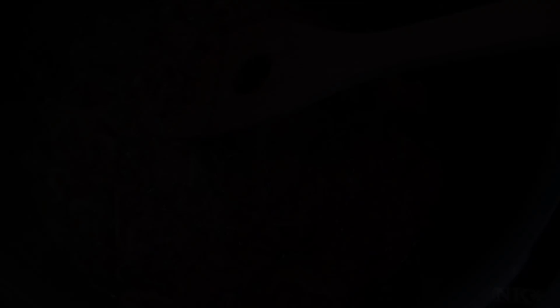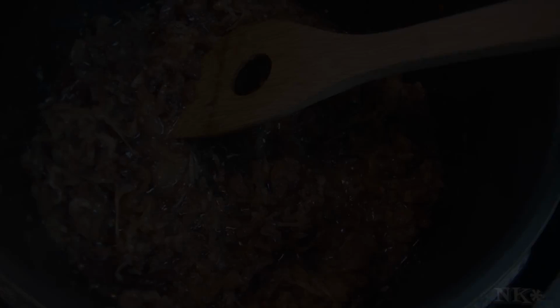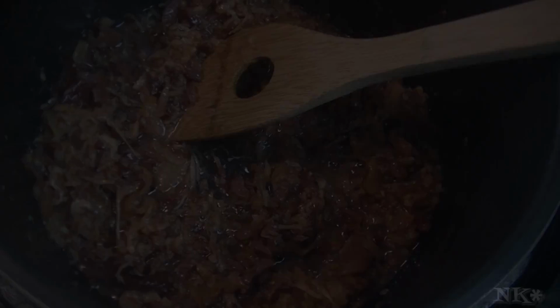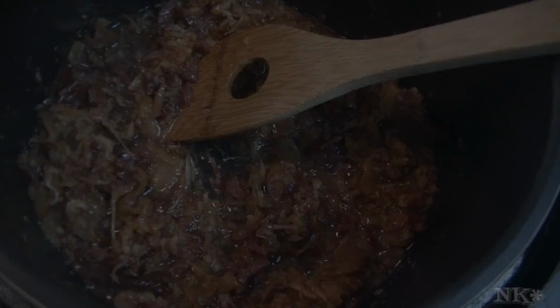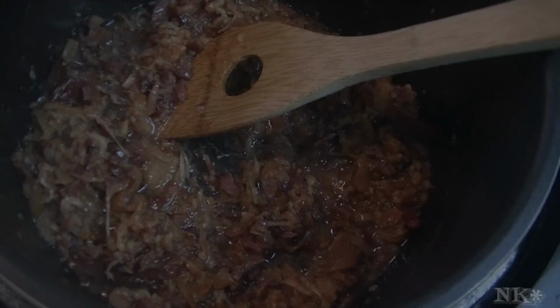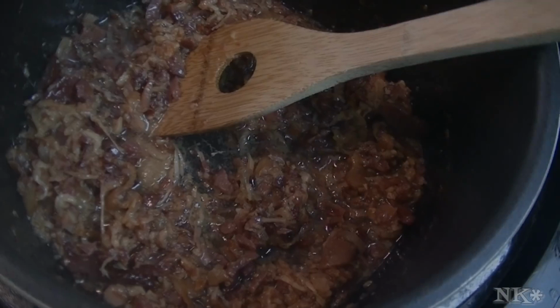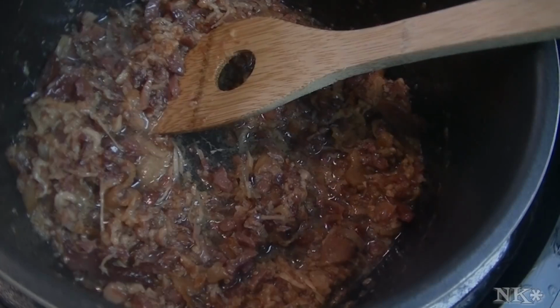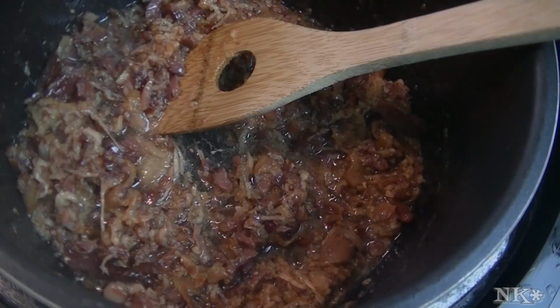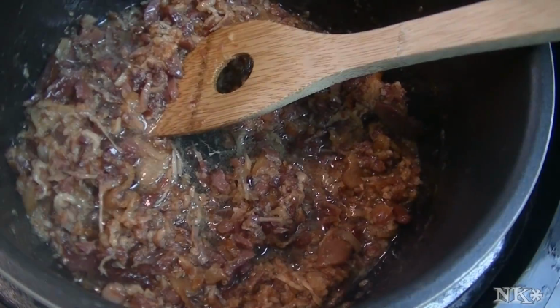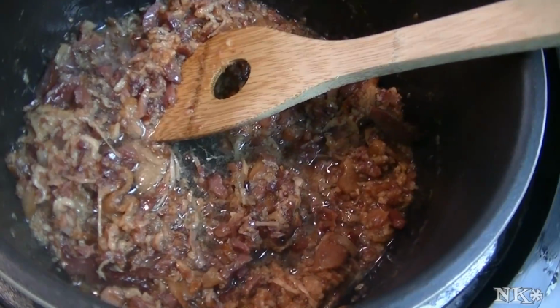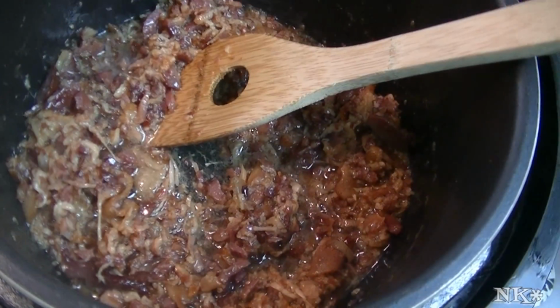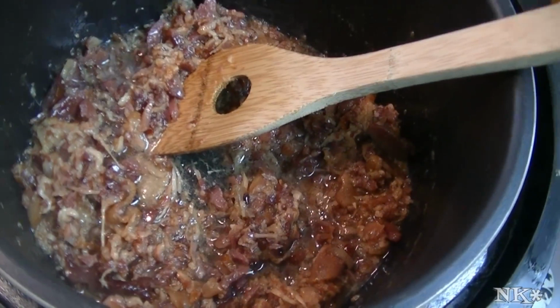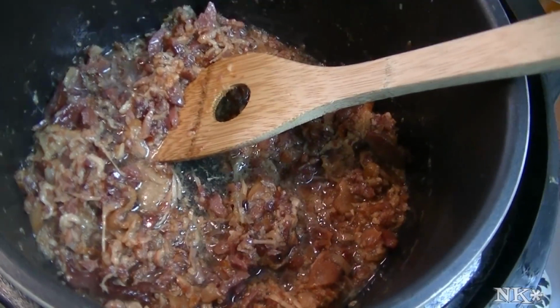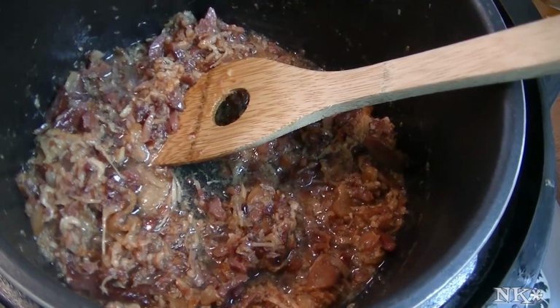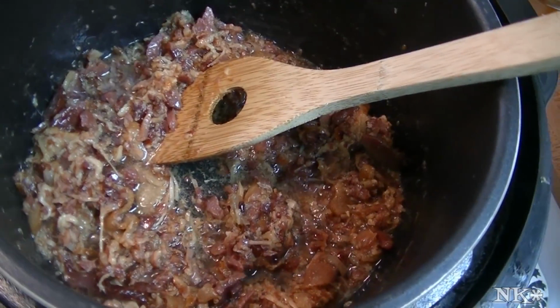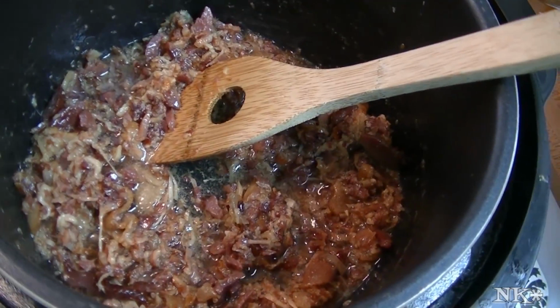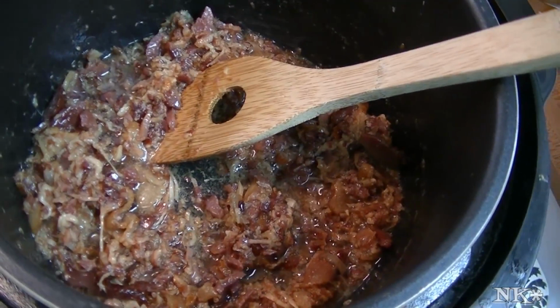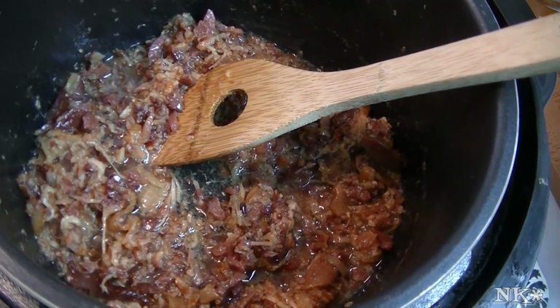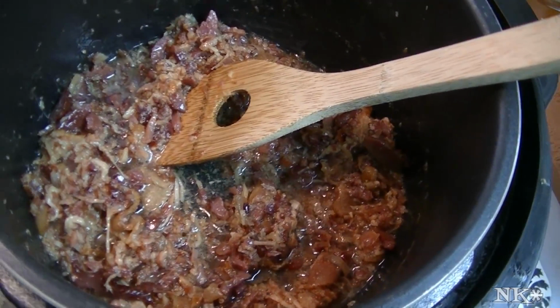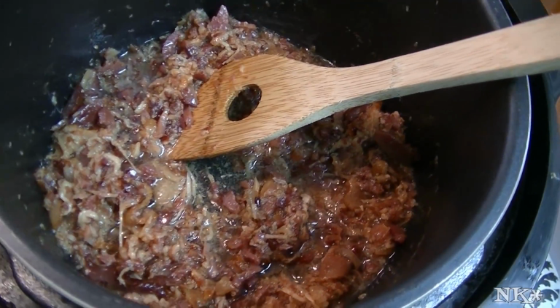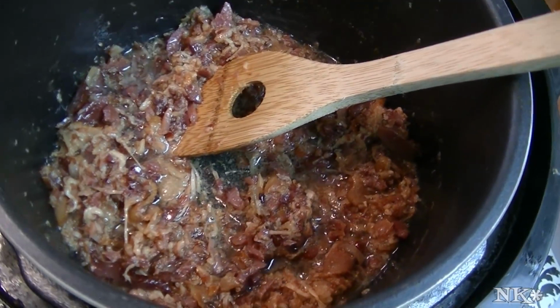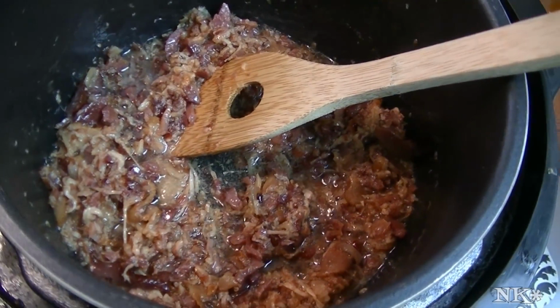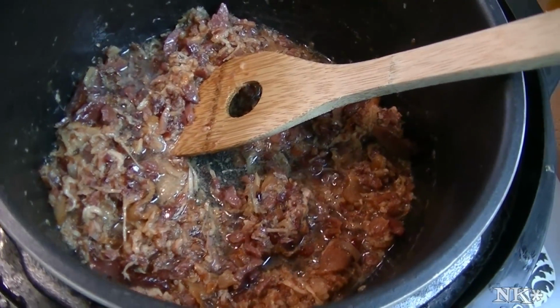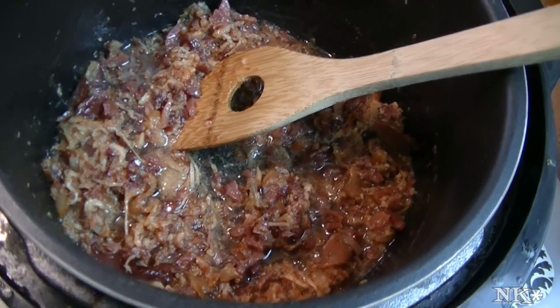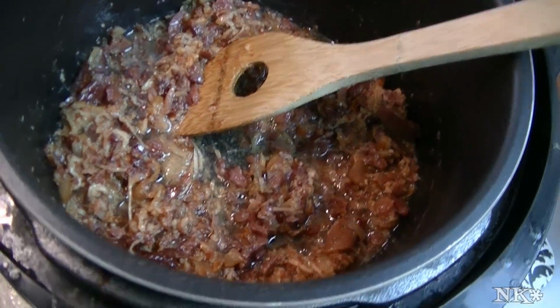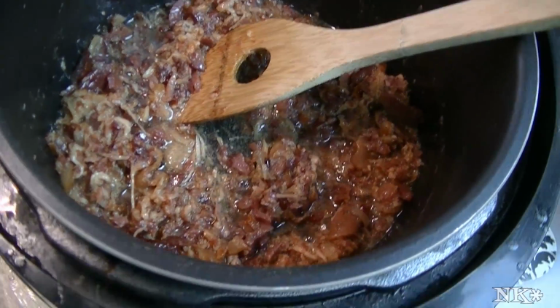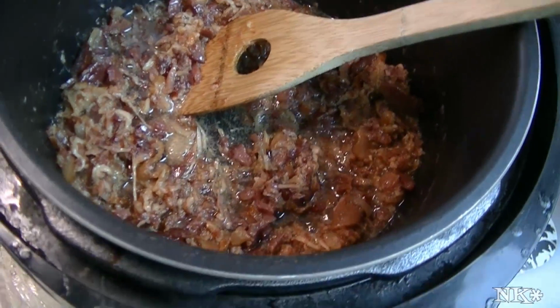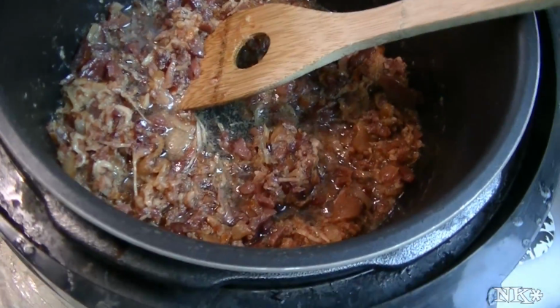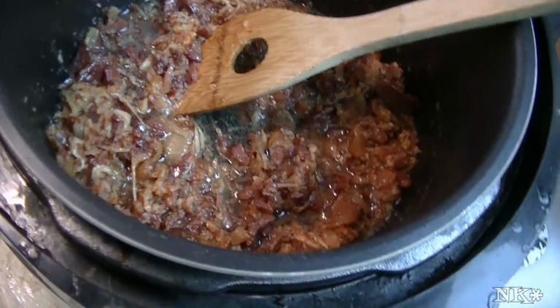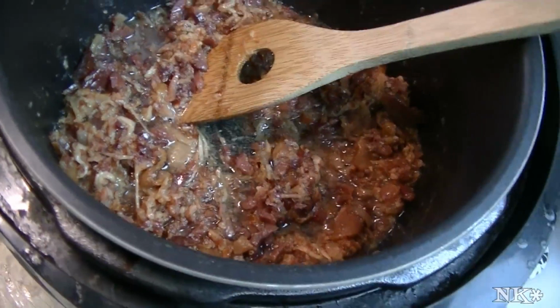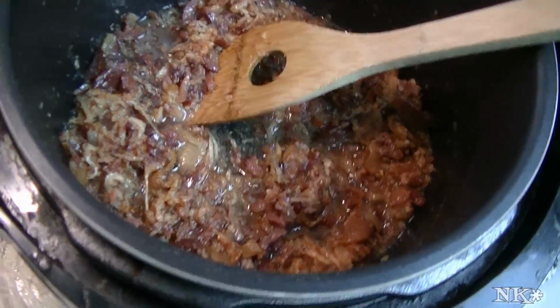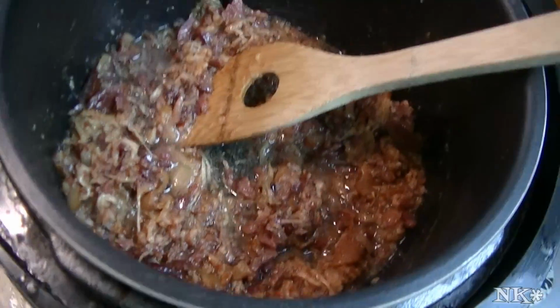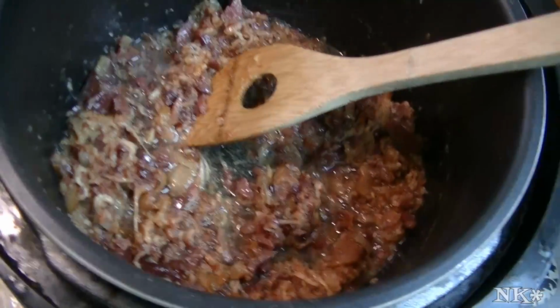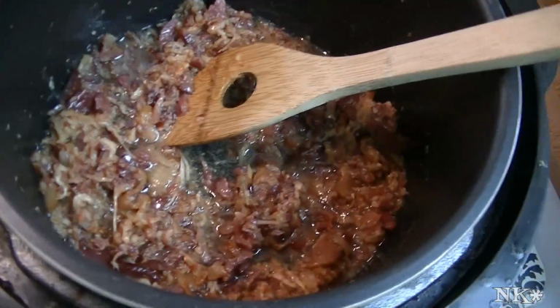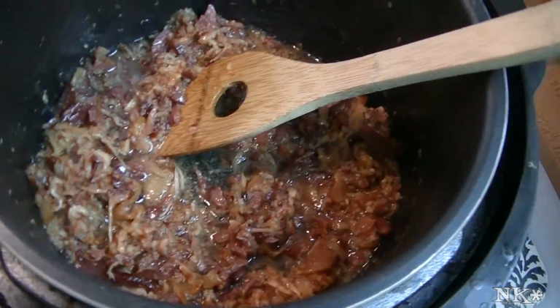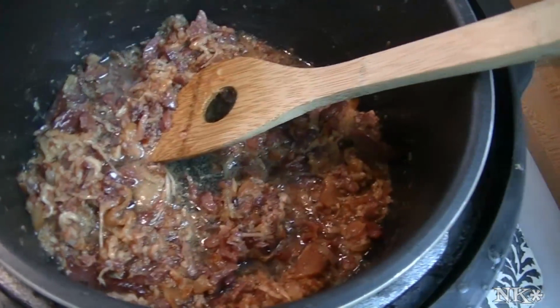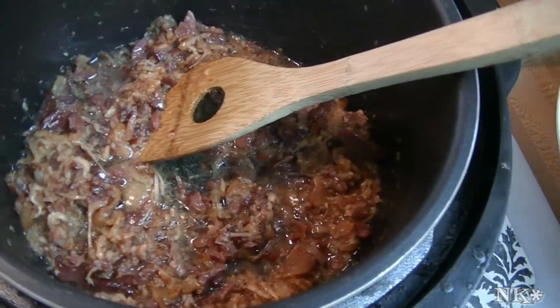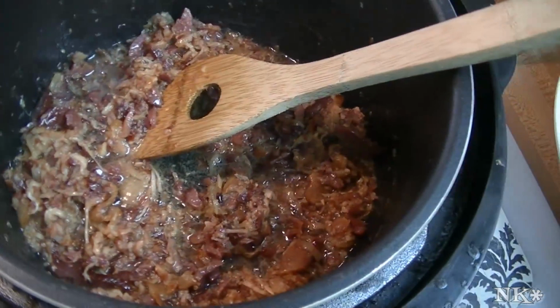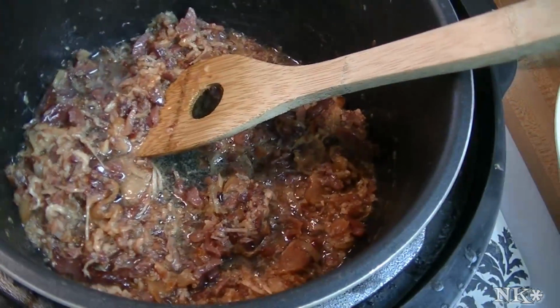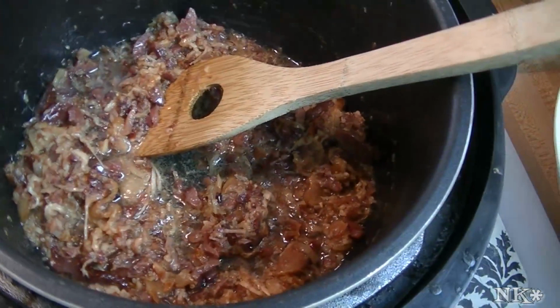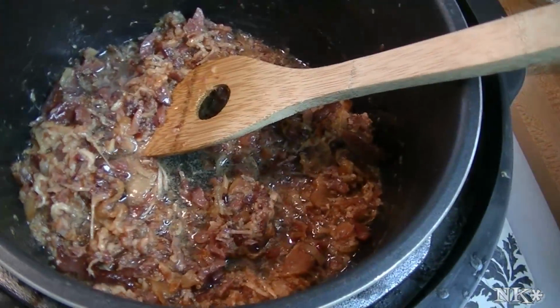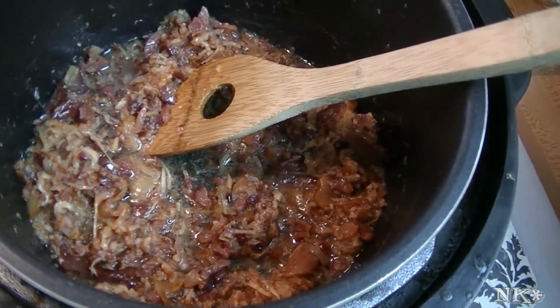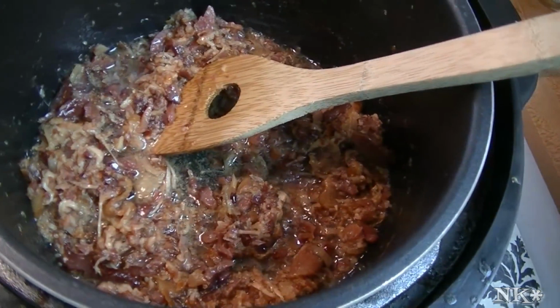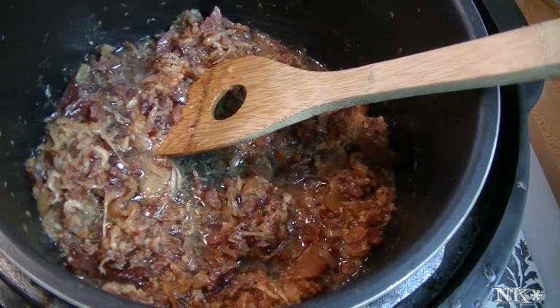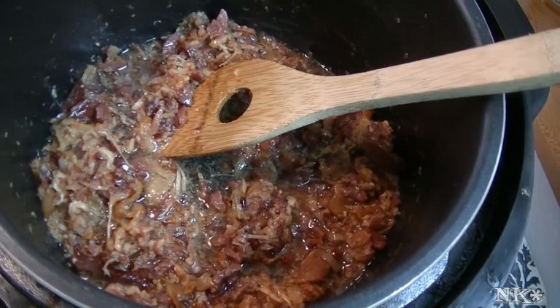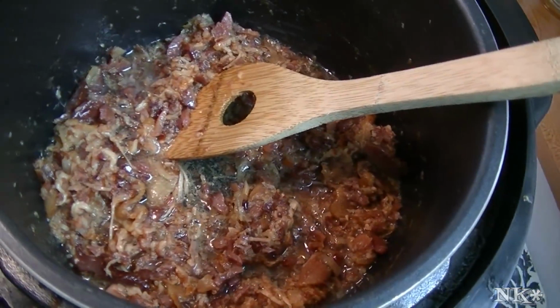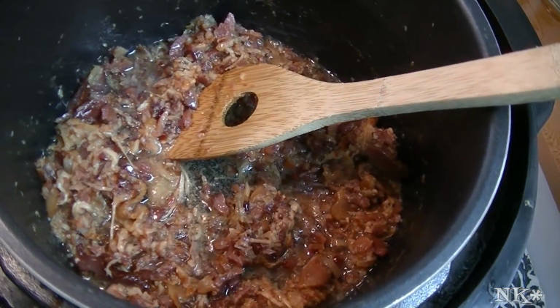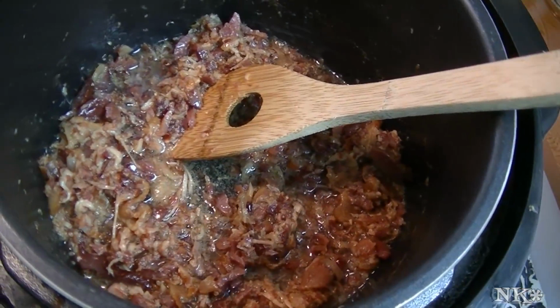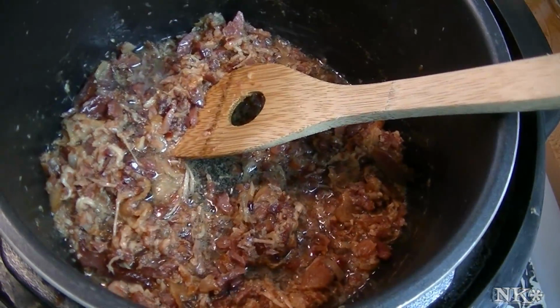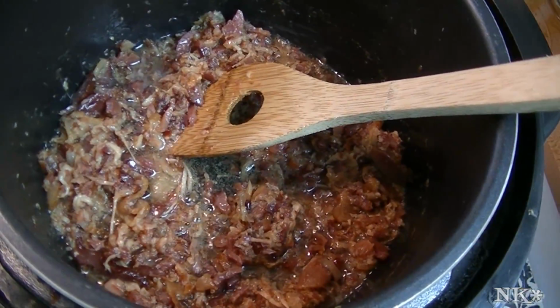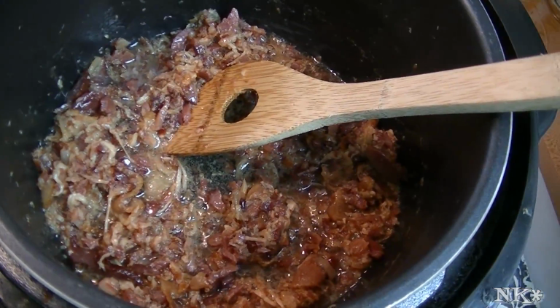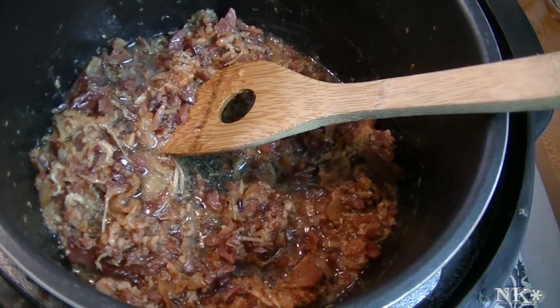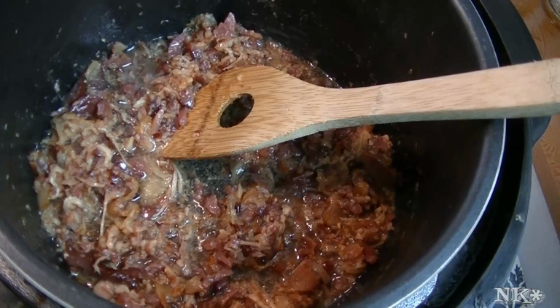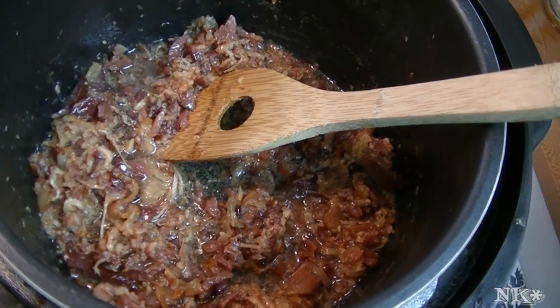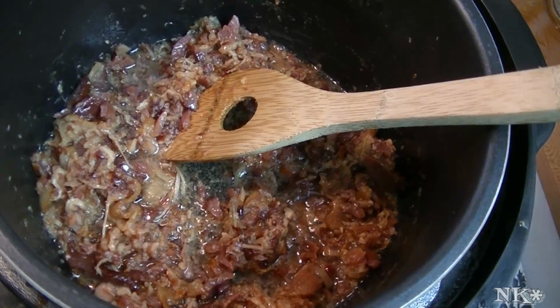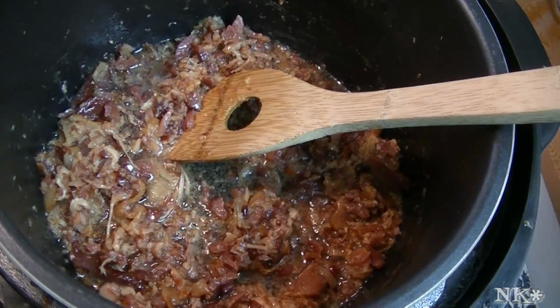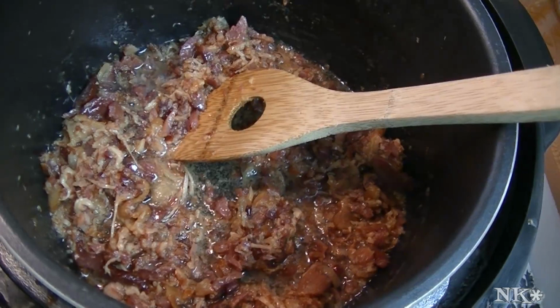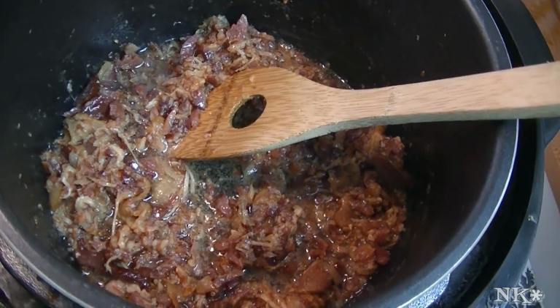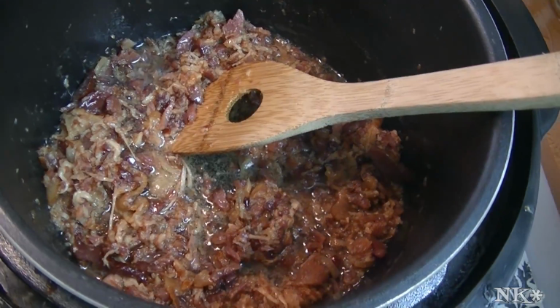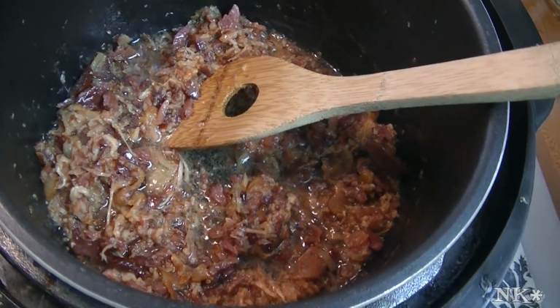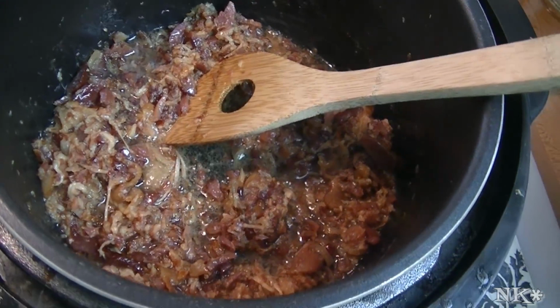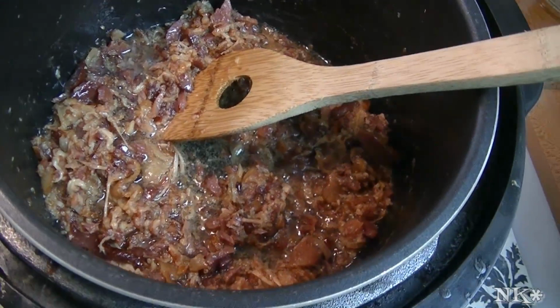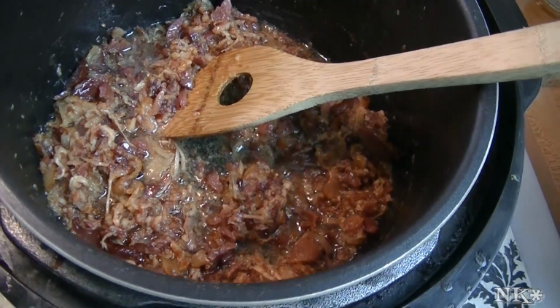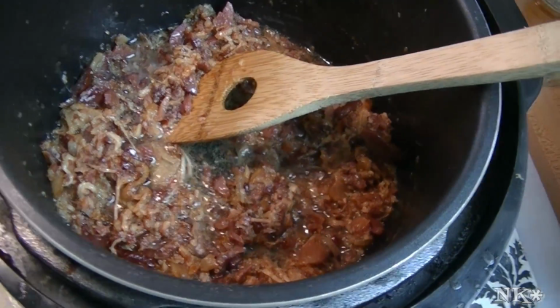Hi everyone, I'm Noreen and welcome to my kitchen. Tonight we're going to be making a meal from the pantry entirely in the pressure cooker.